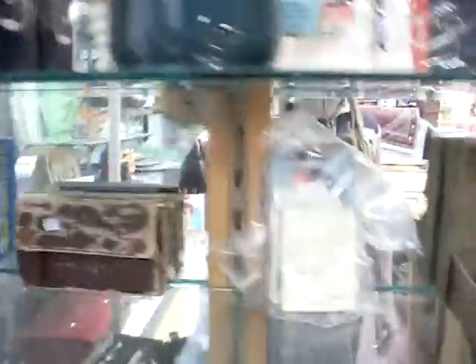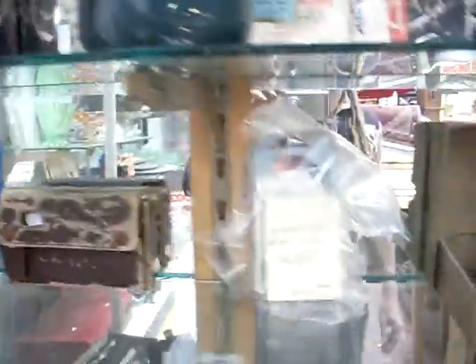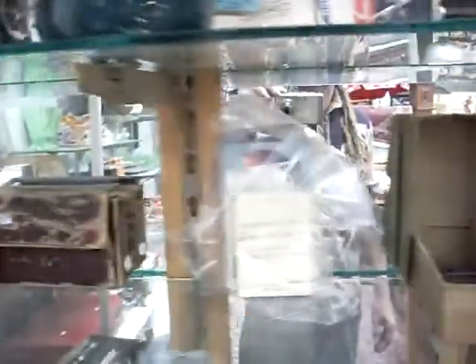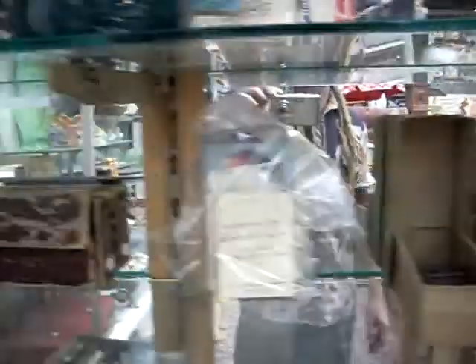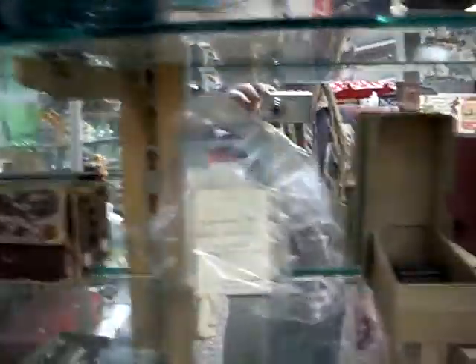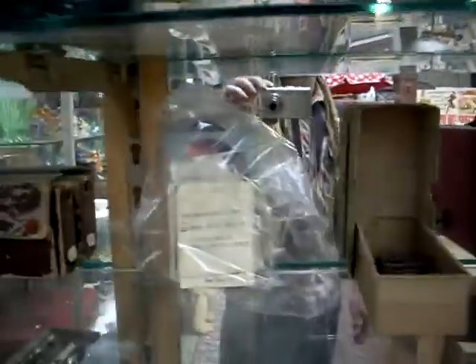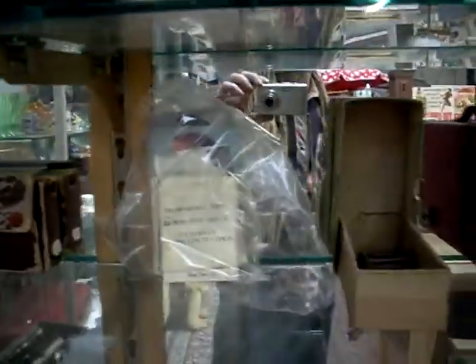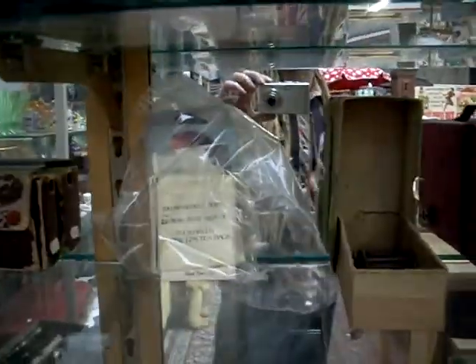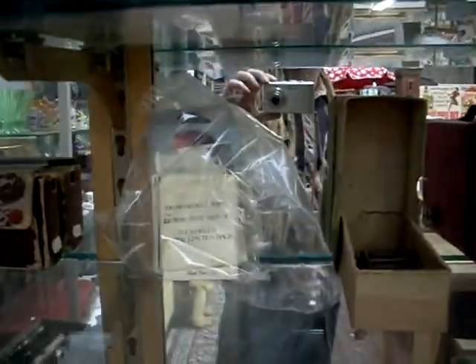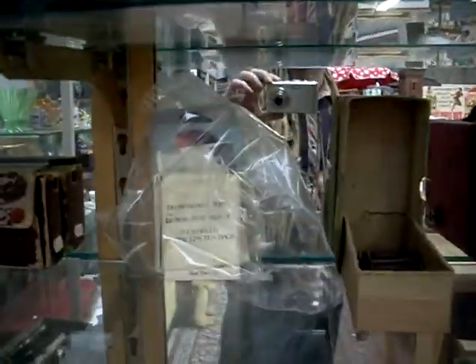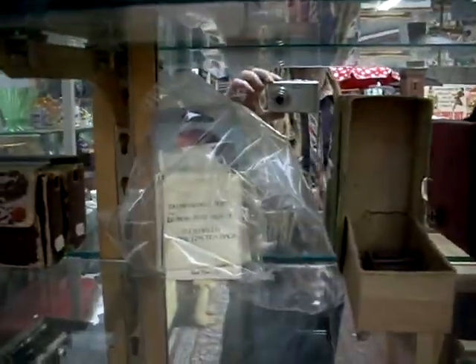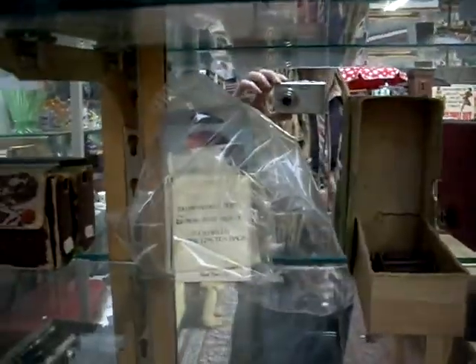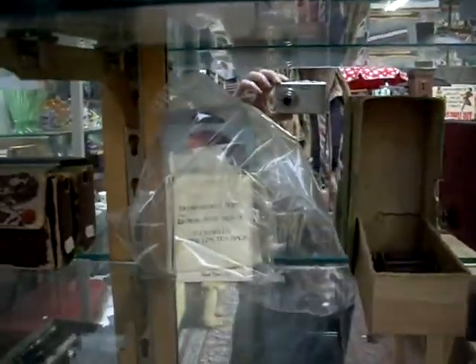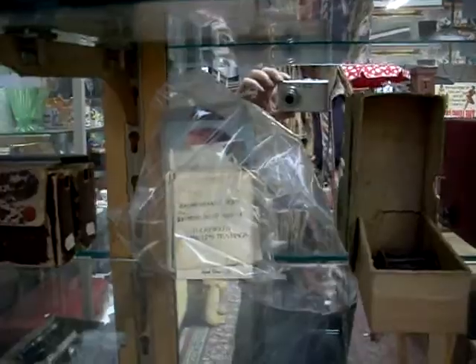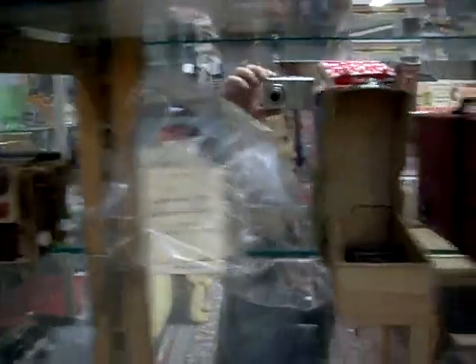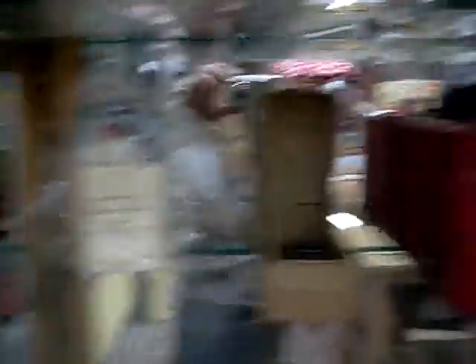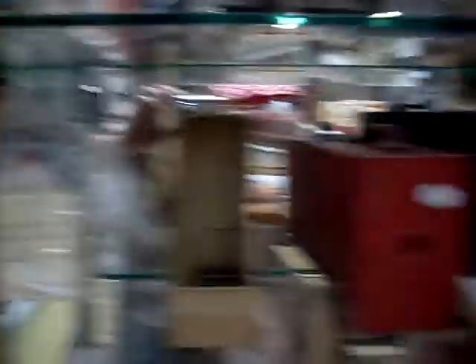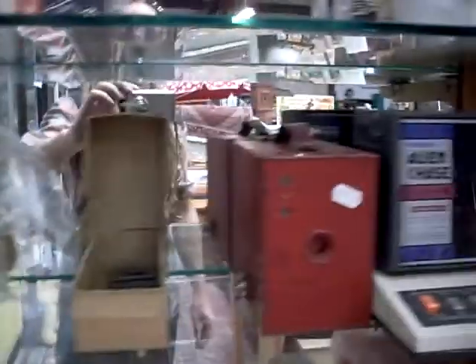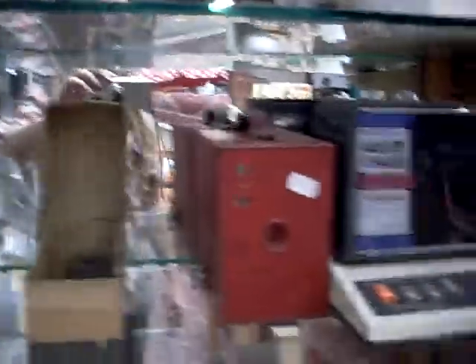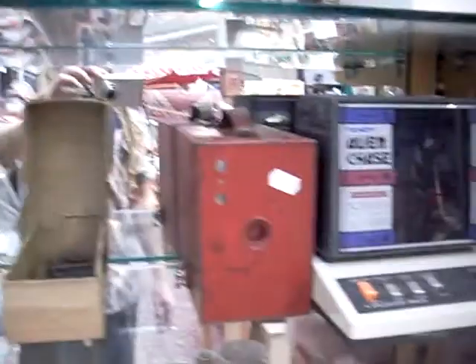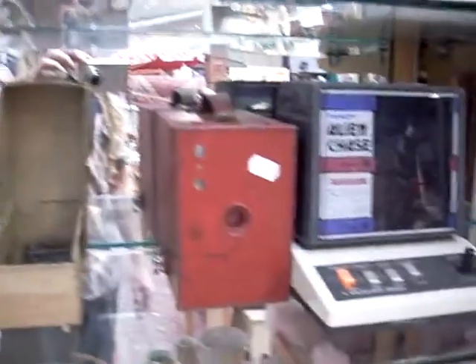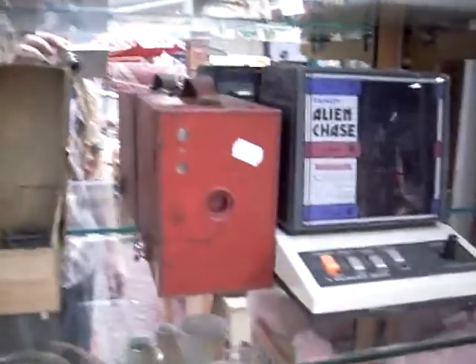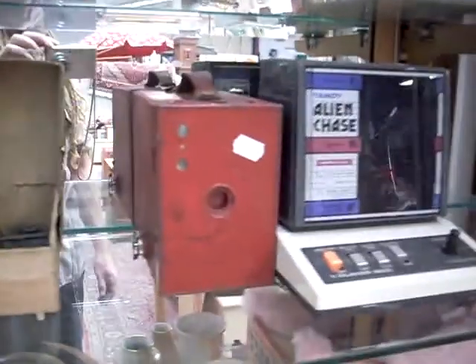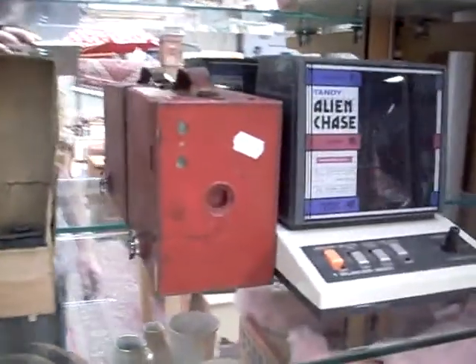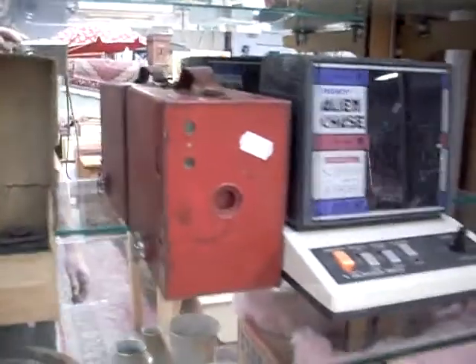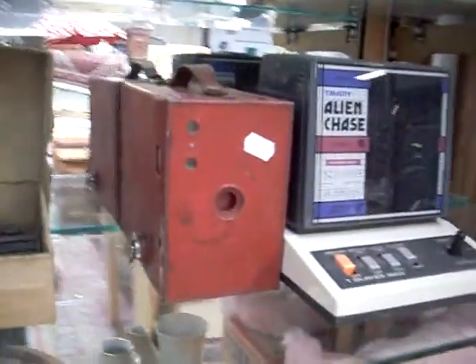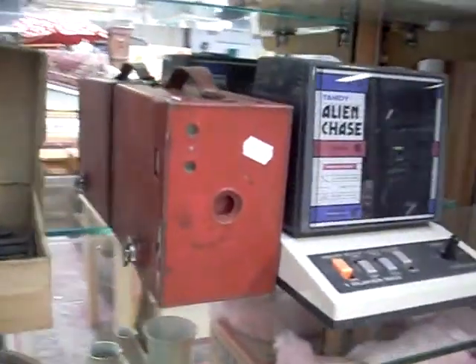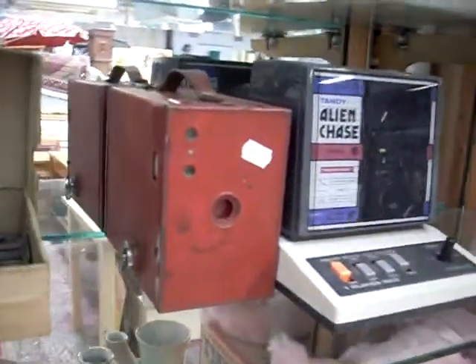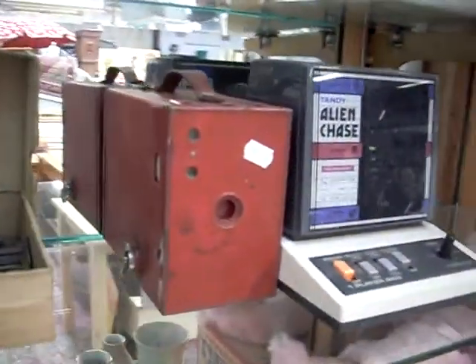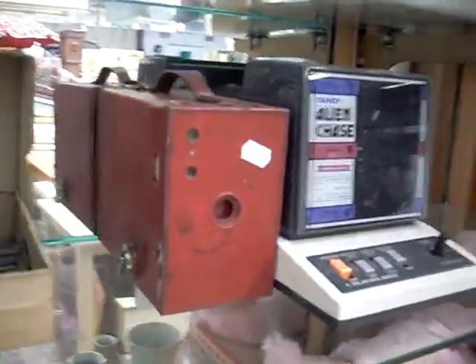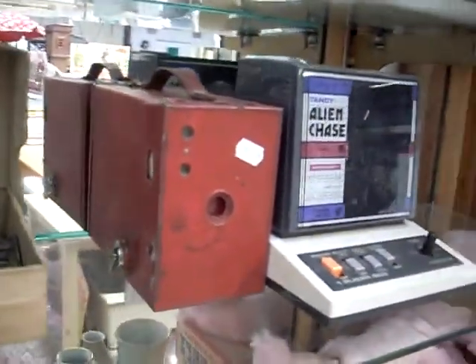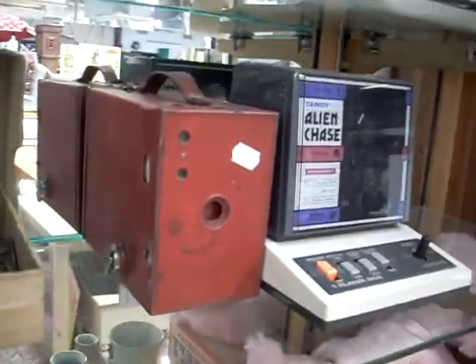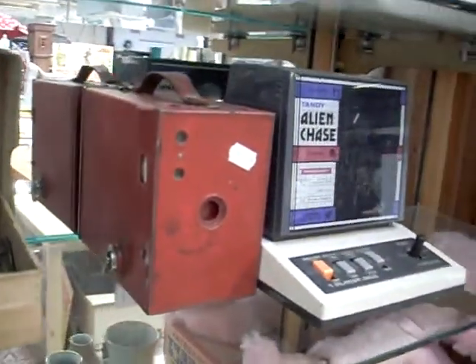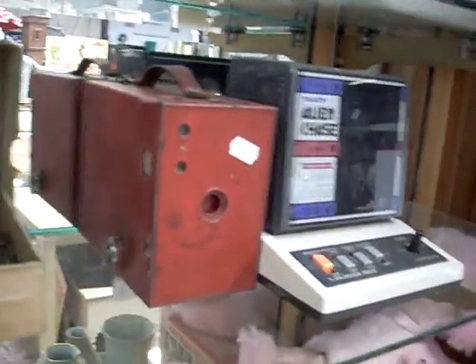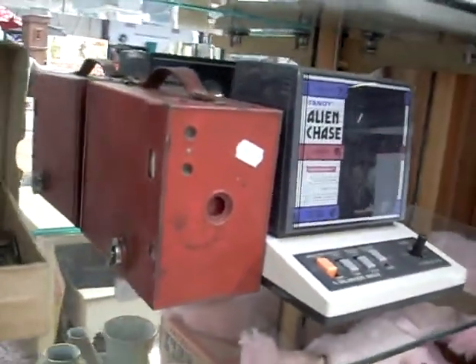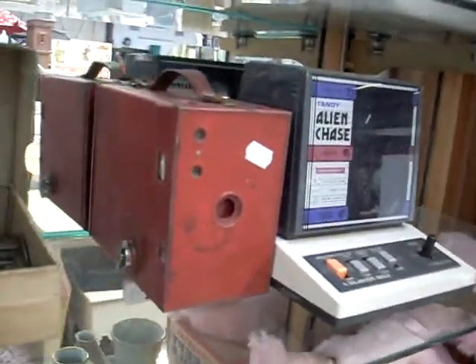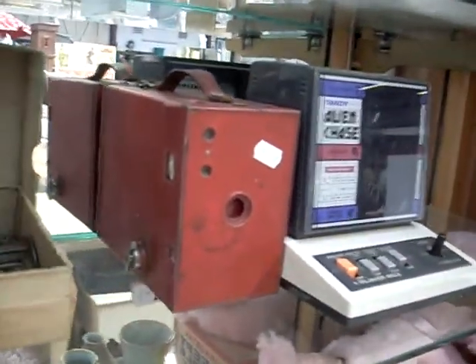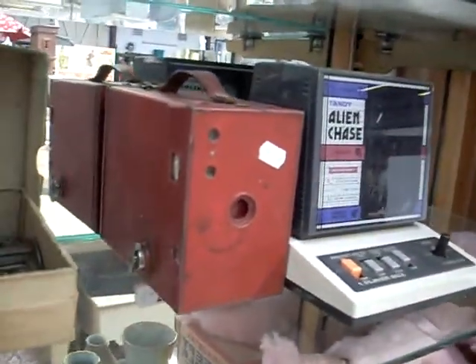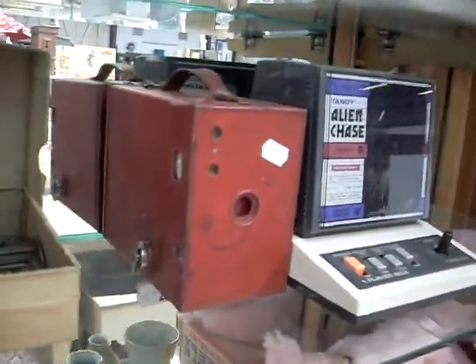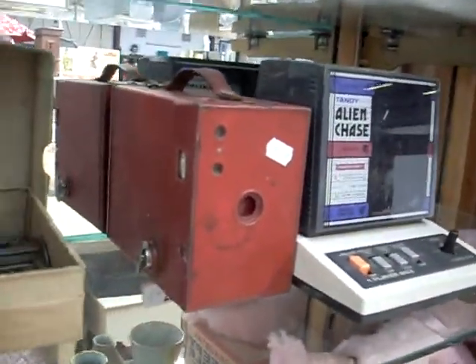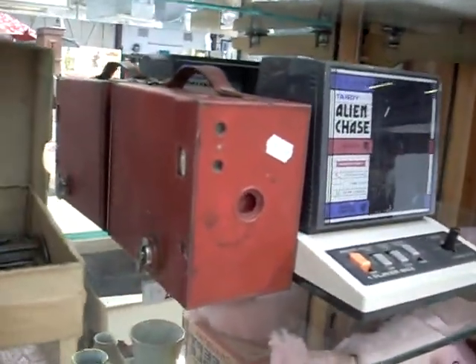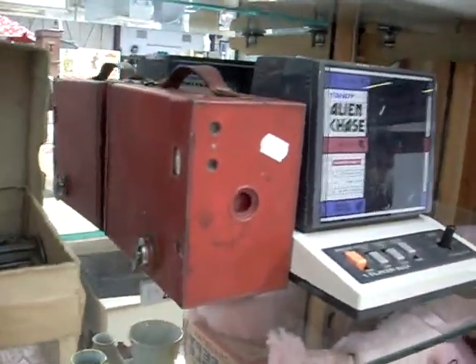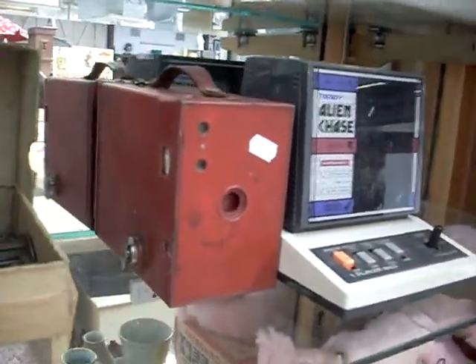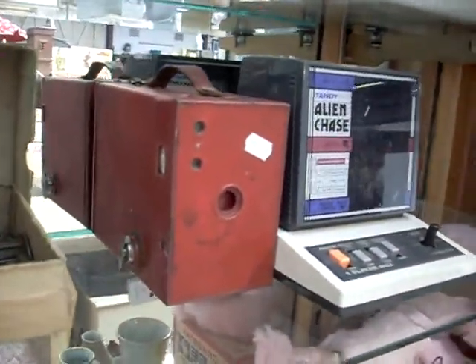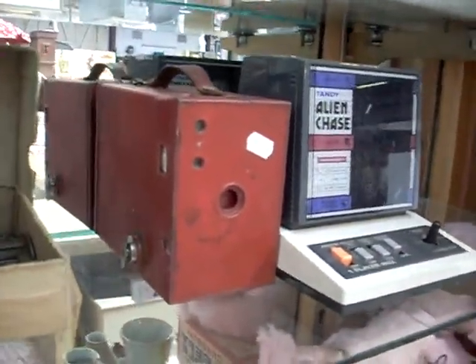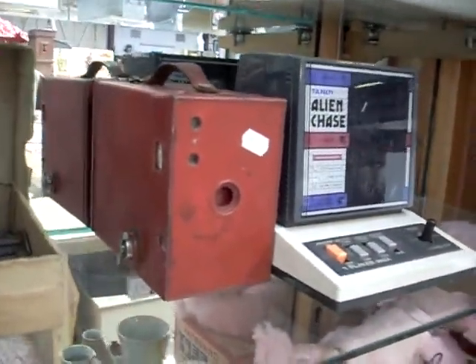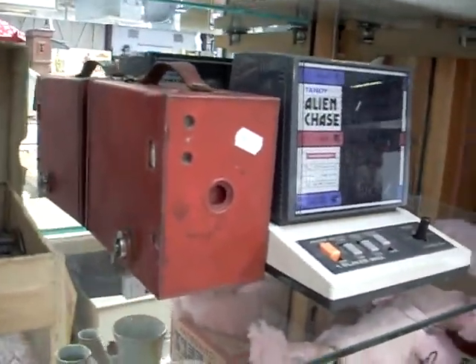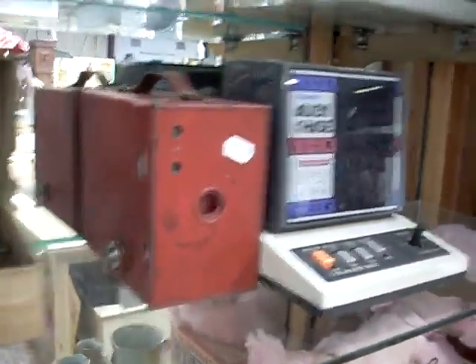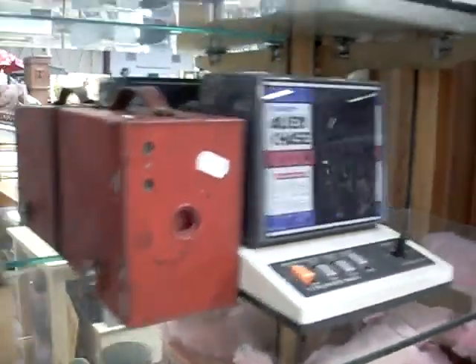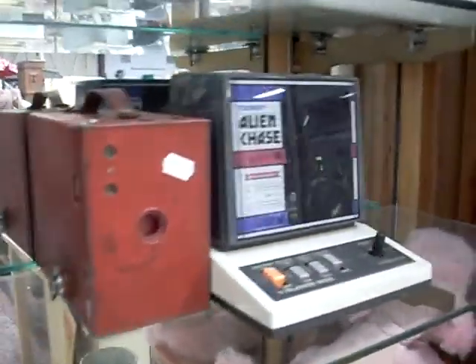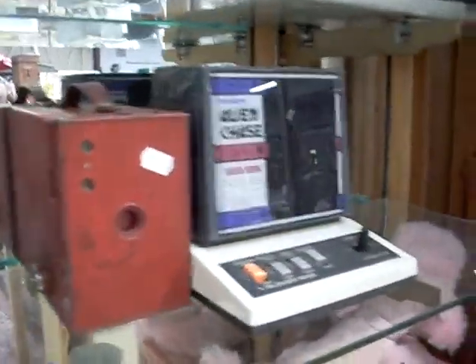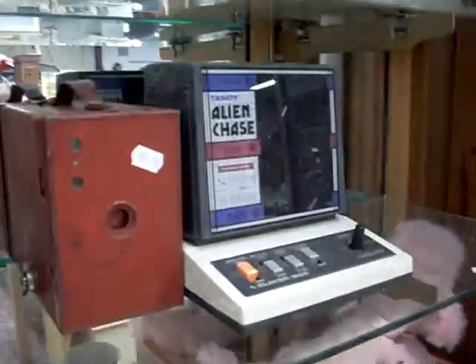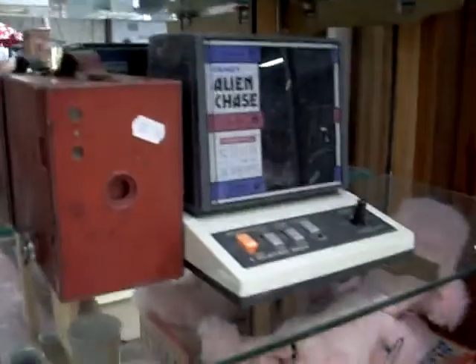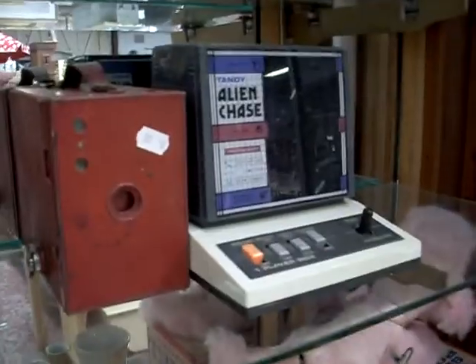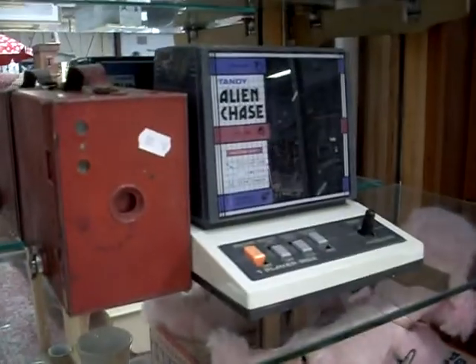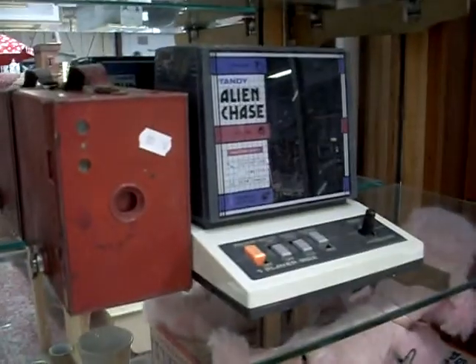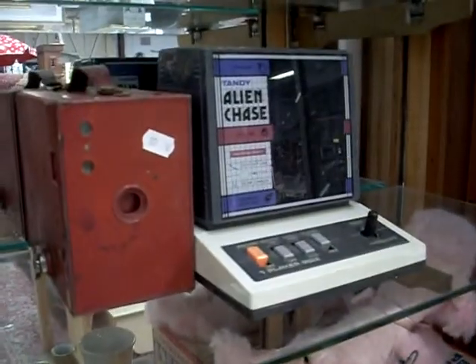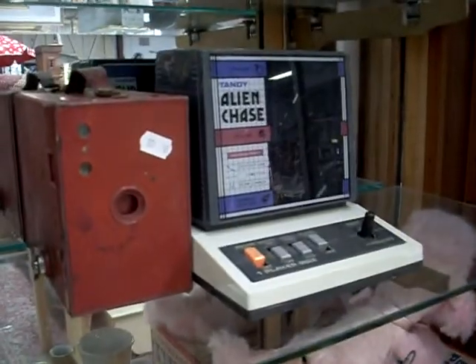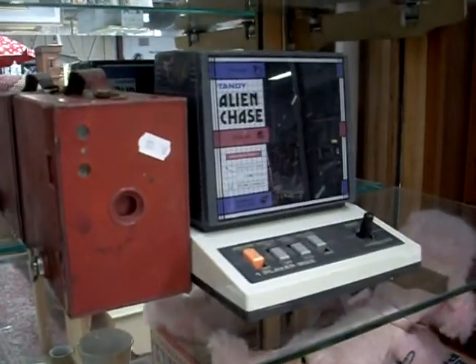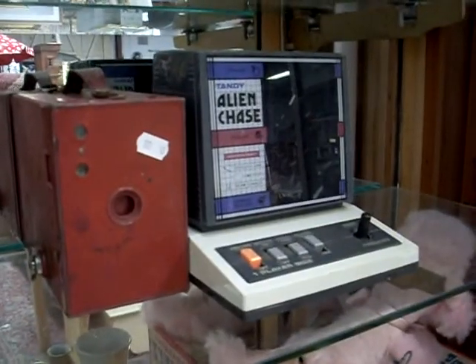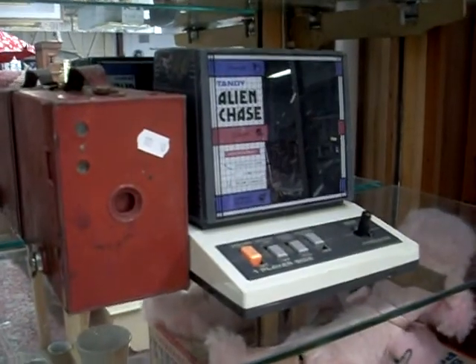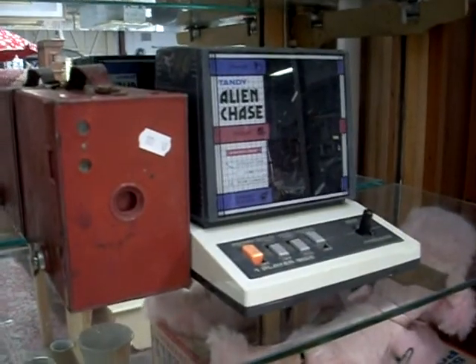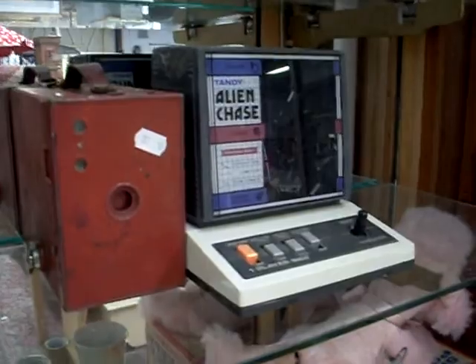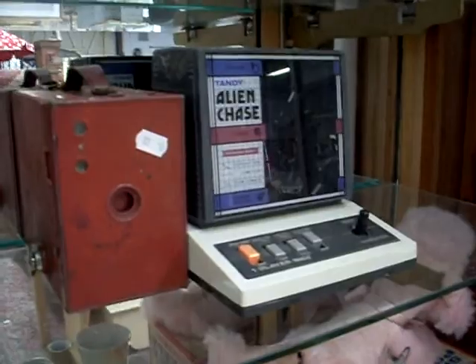Ephemera cards. Footy stuff. Little red camera — little red Kodak Brownies. A bit different. We've put it with a little alien chase game.